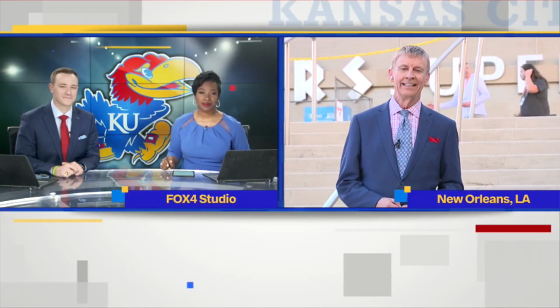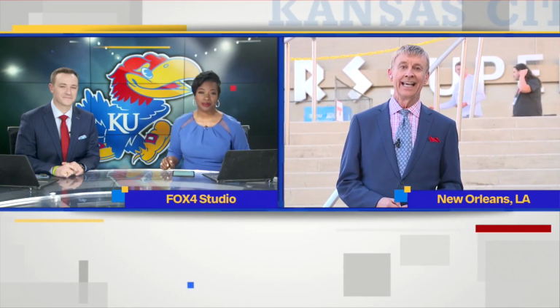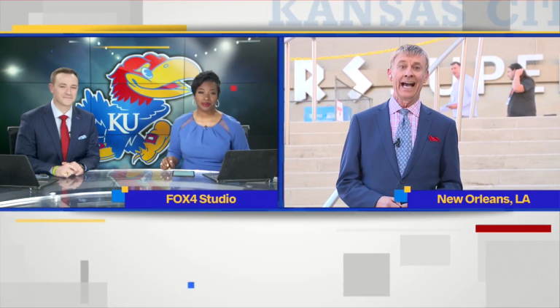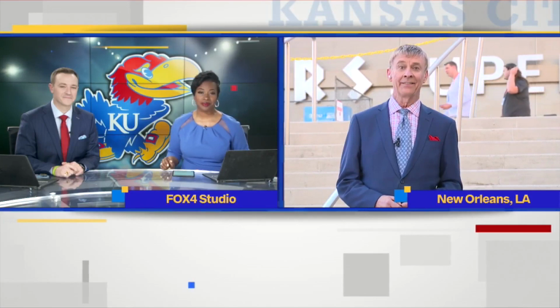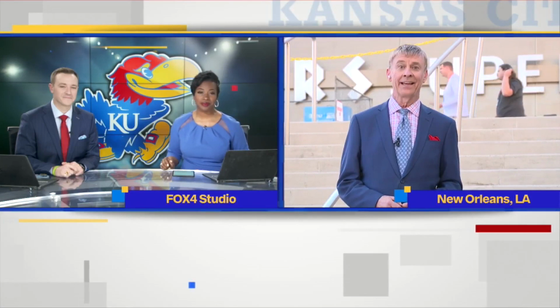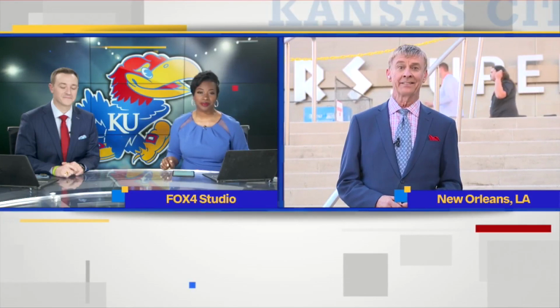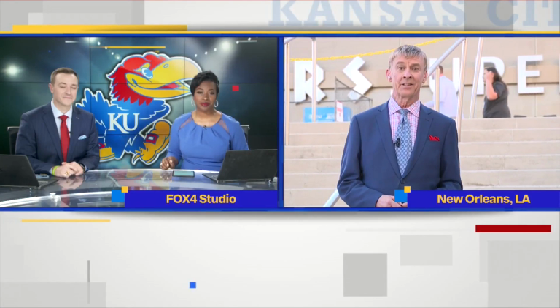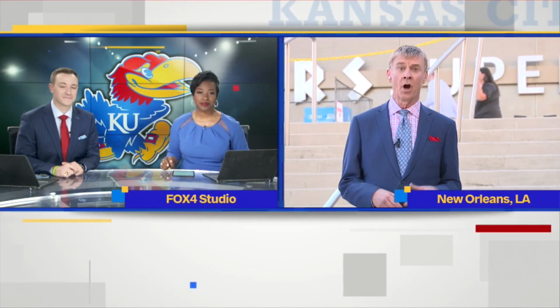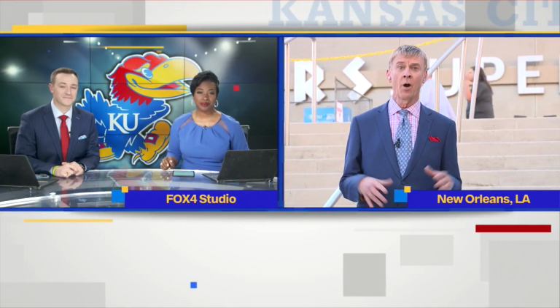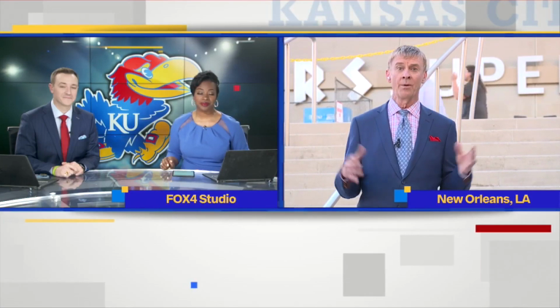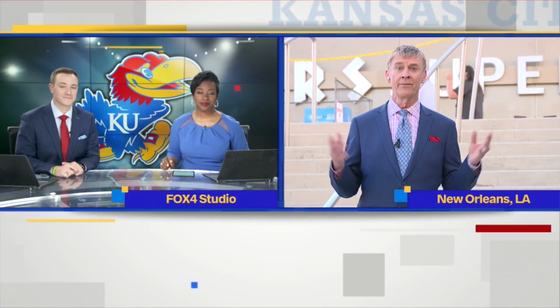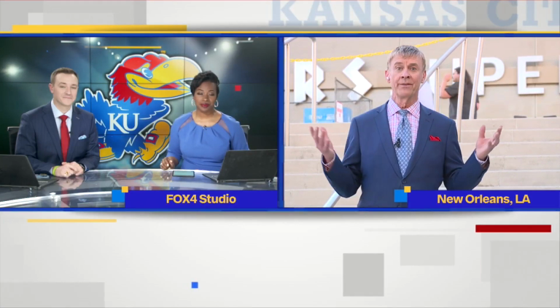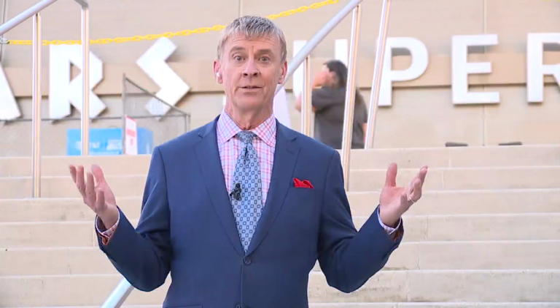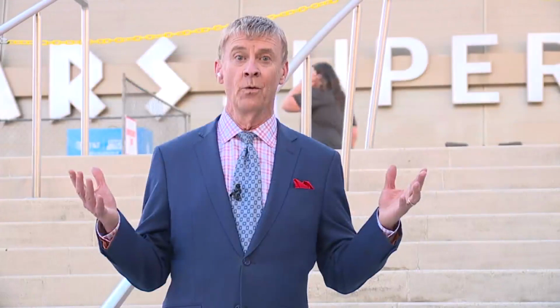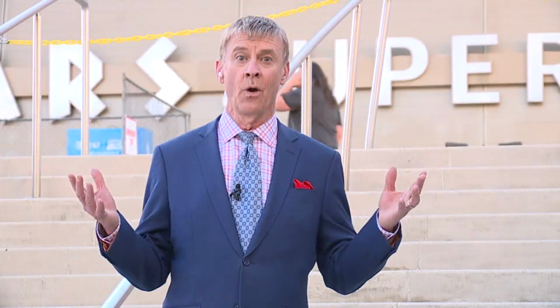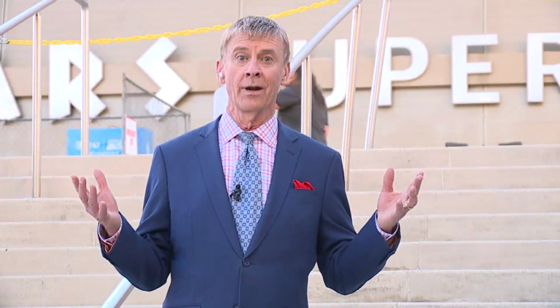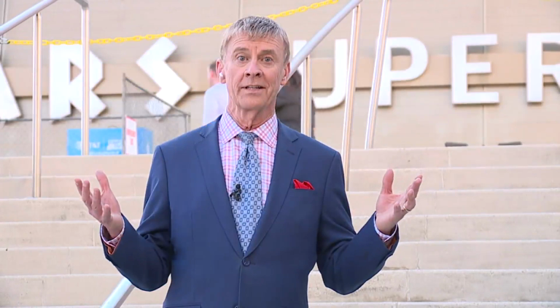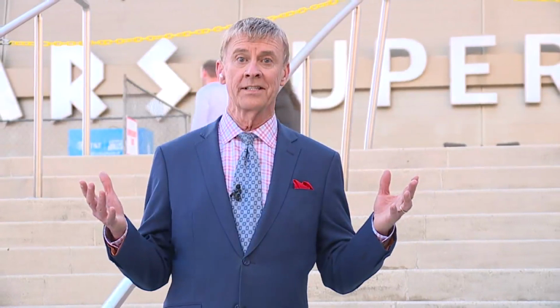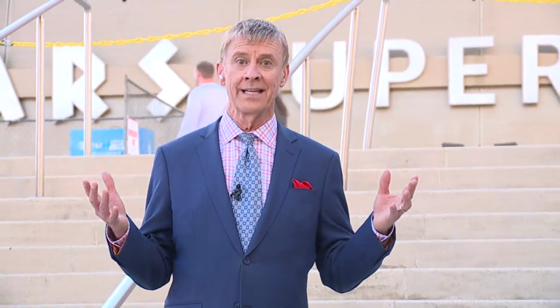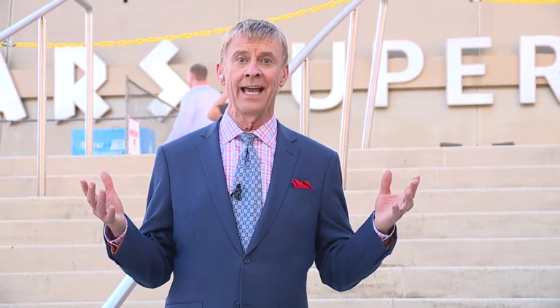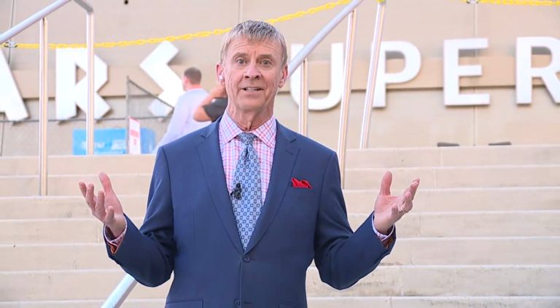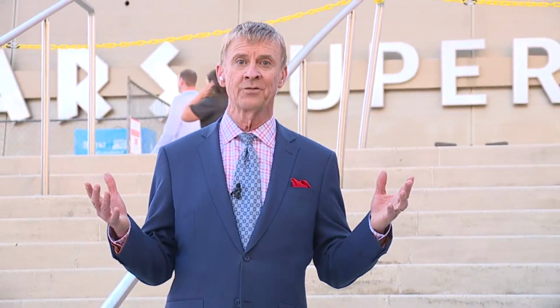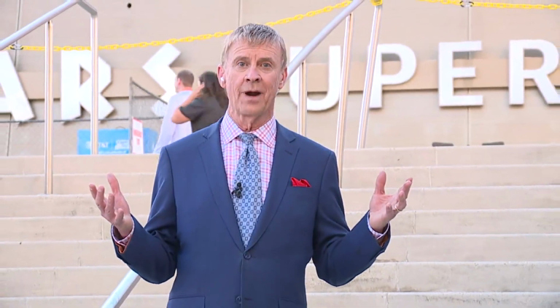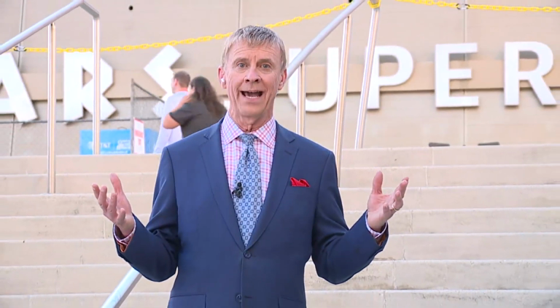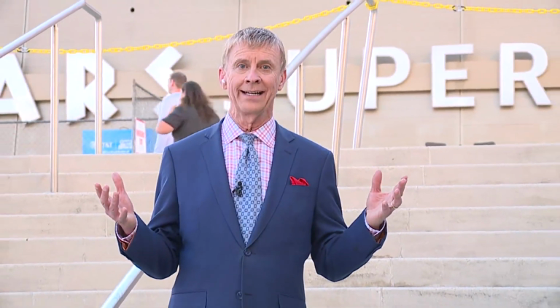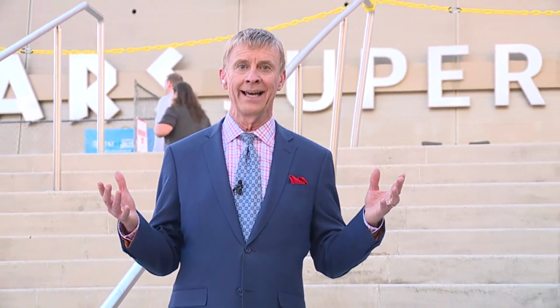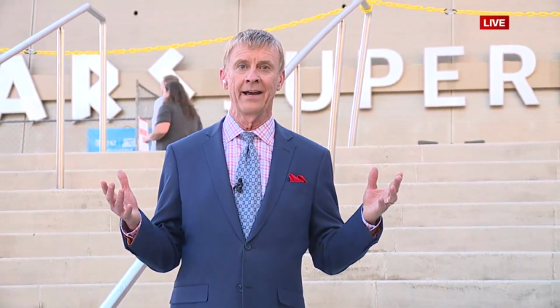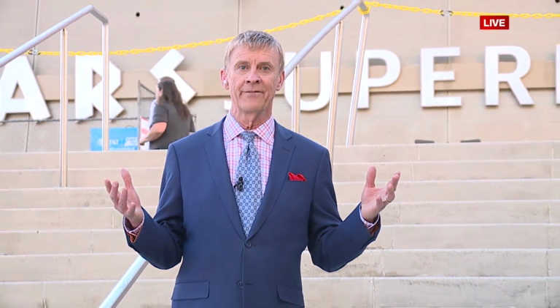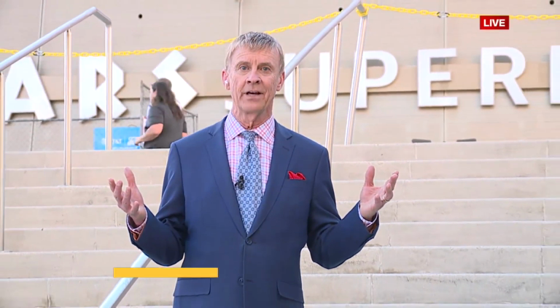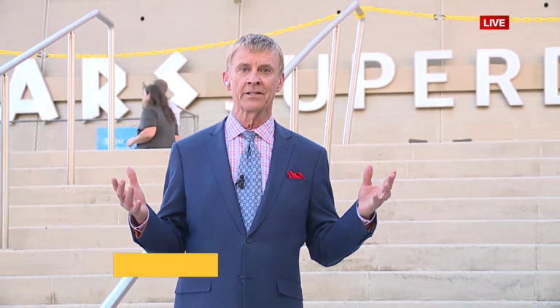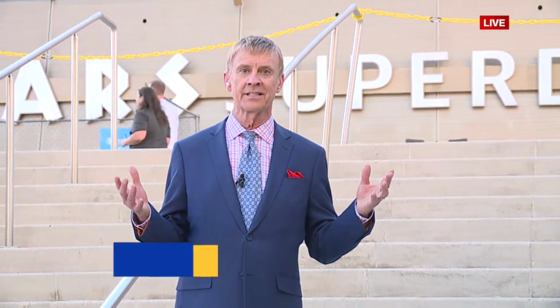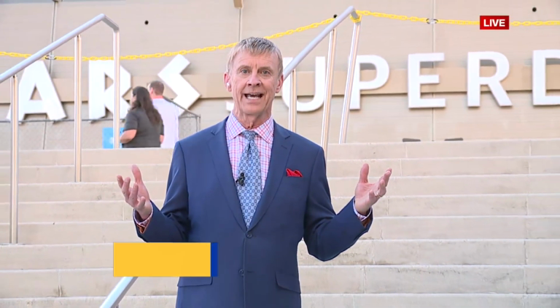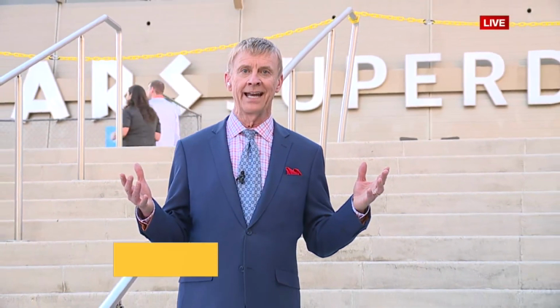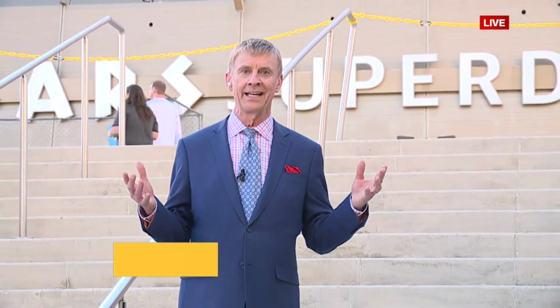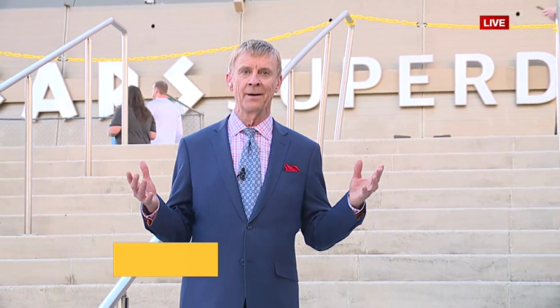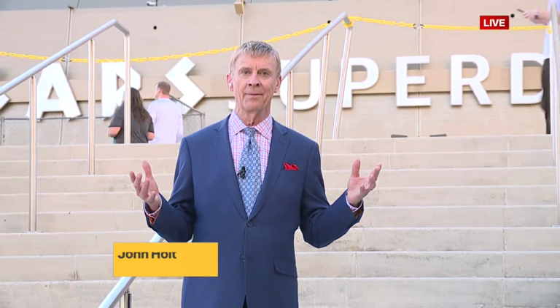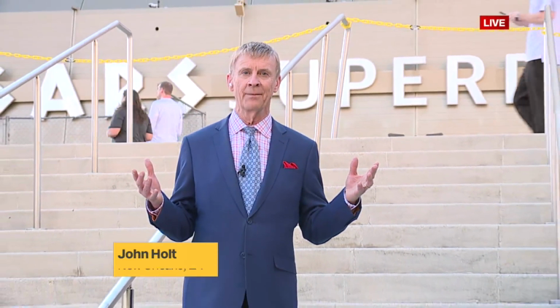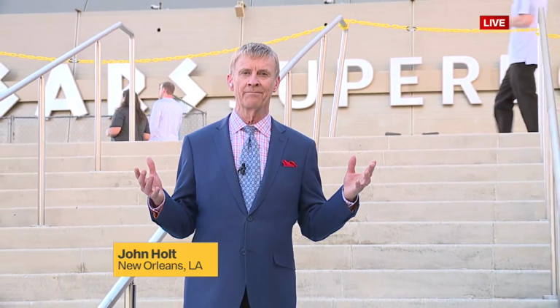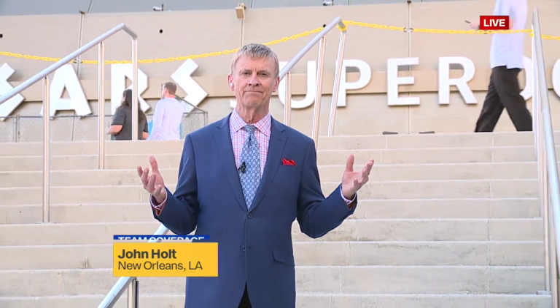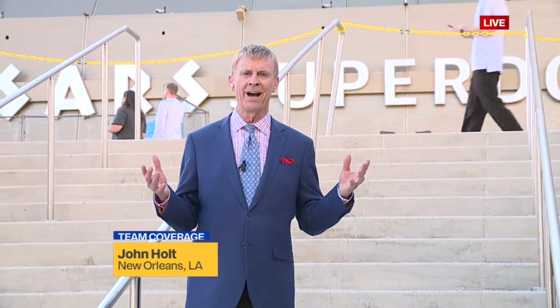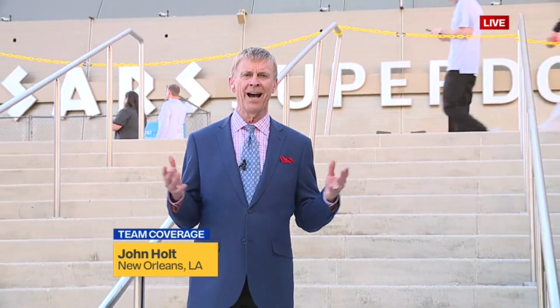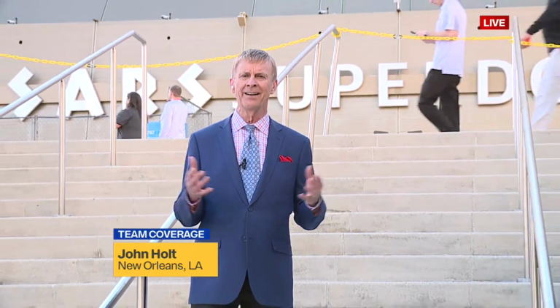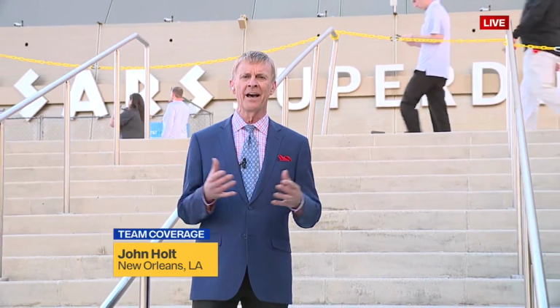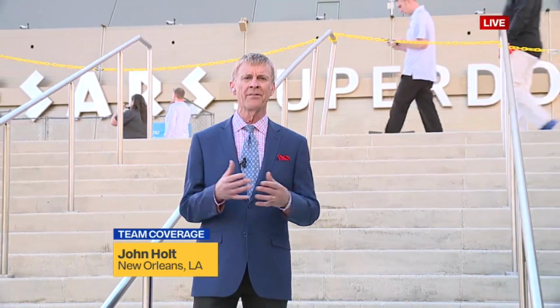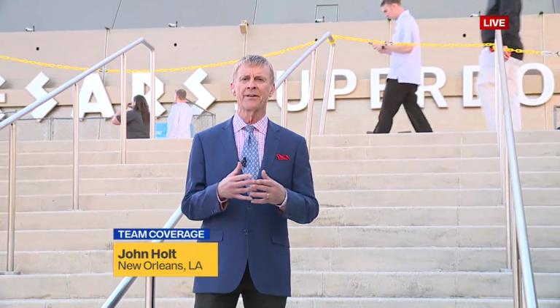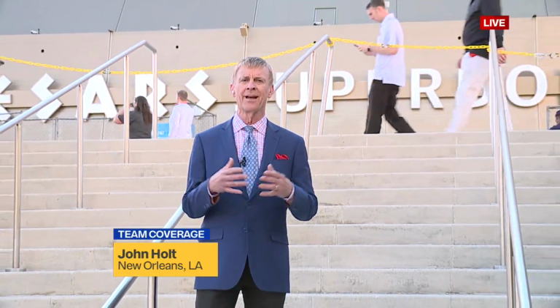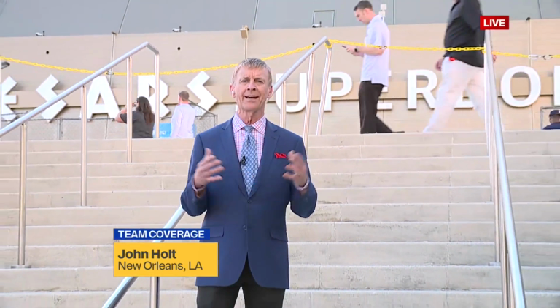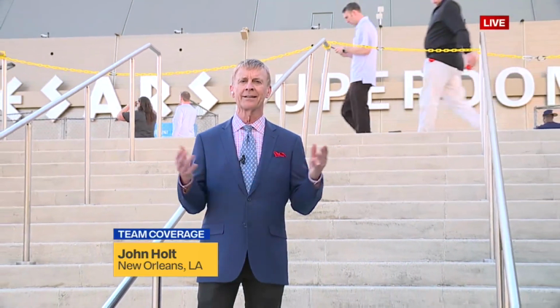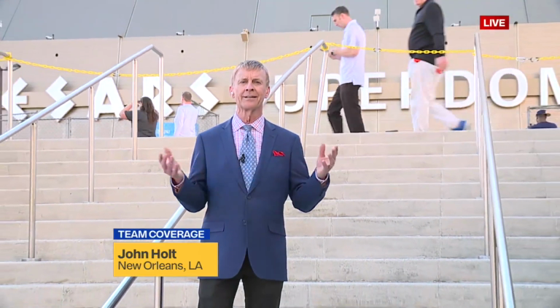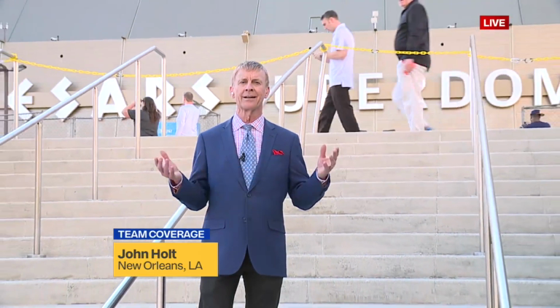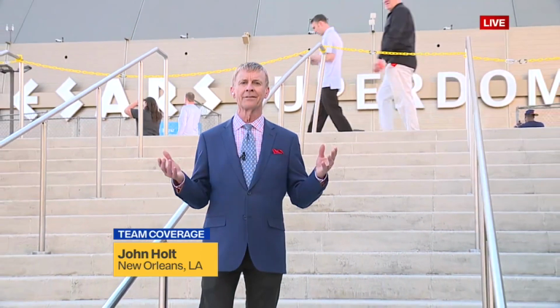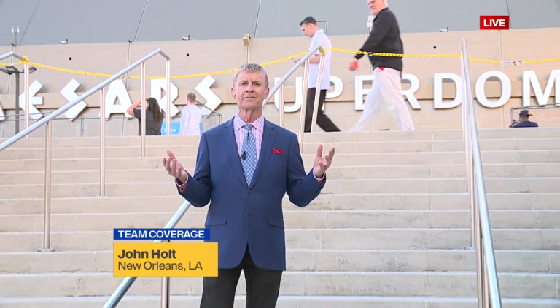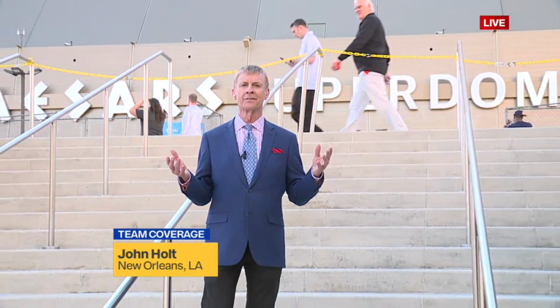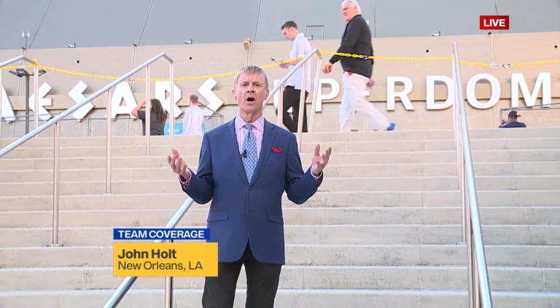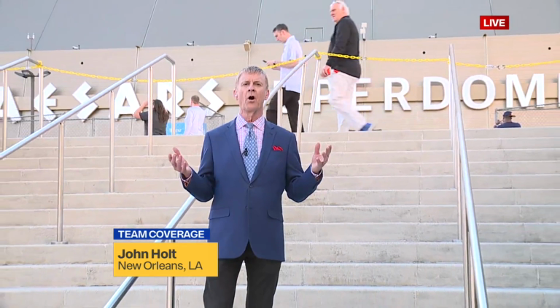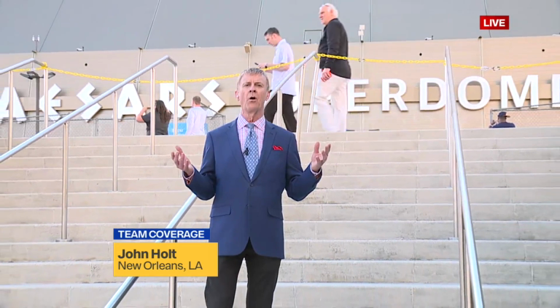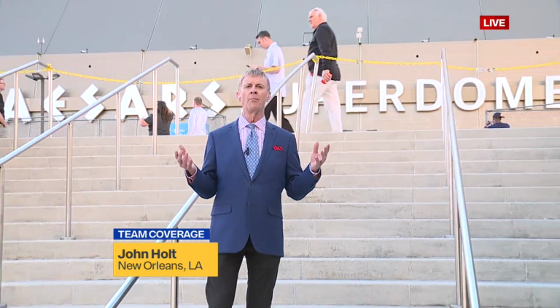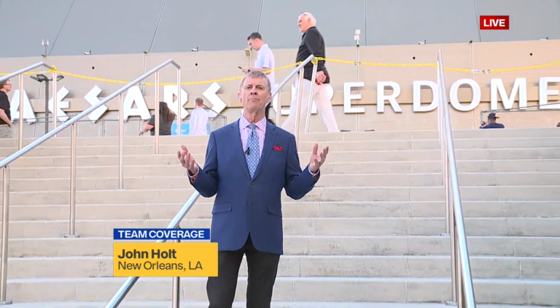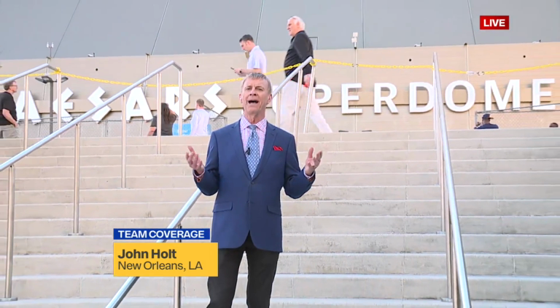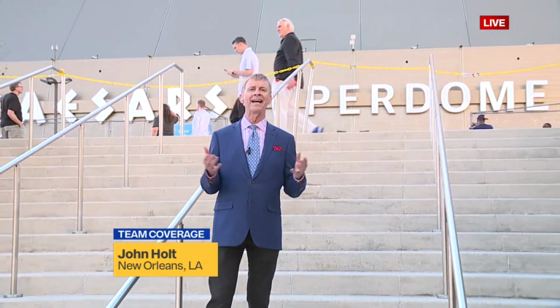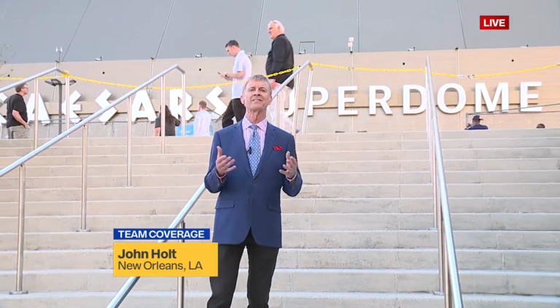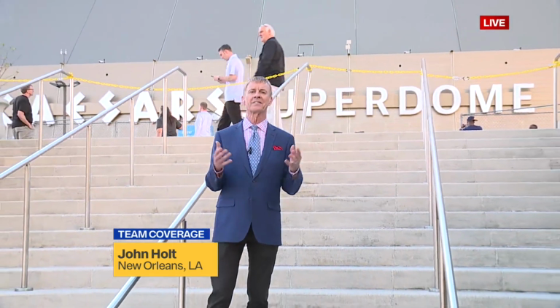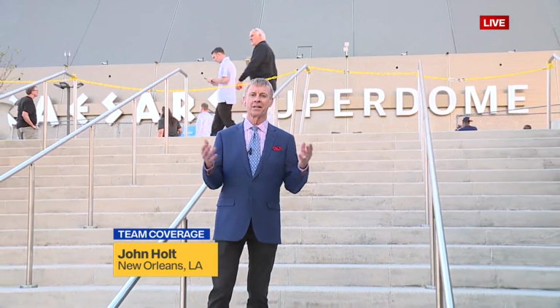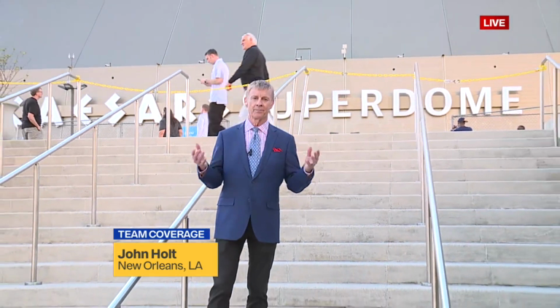That's the home of the New Orleans Saints, right? An NFL stadium, but nothing like a little dome basketball.